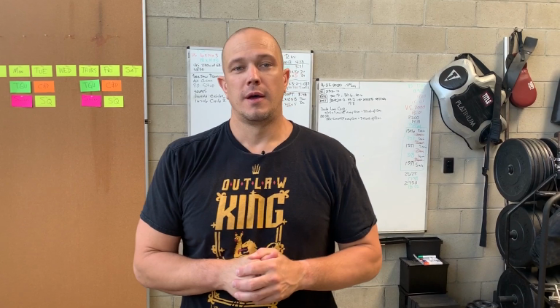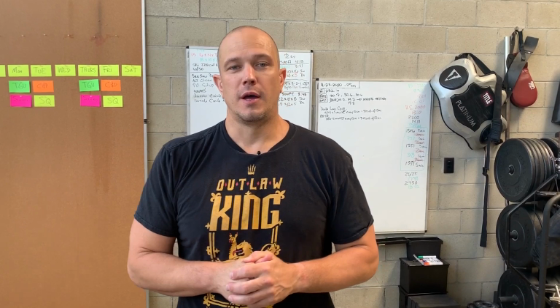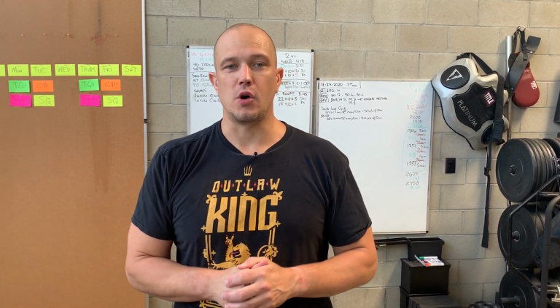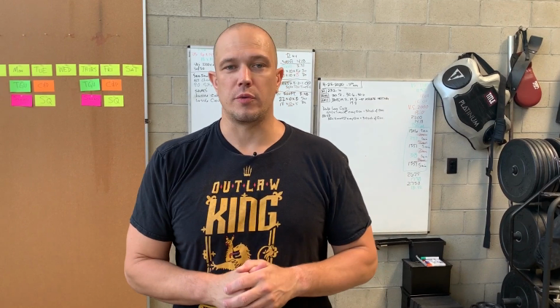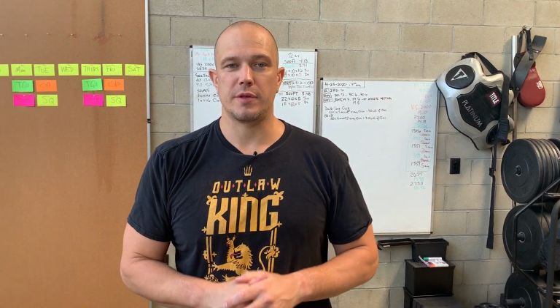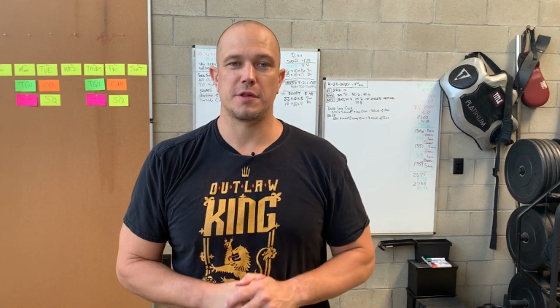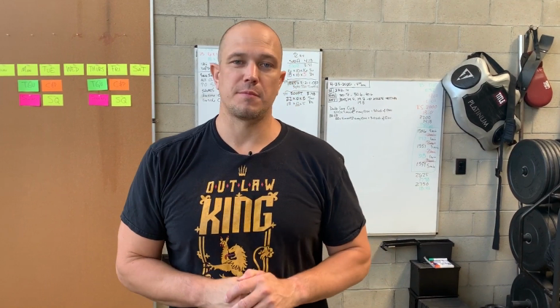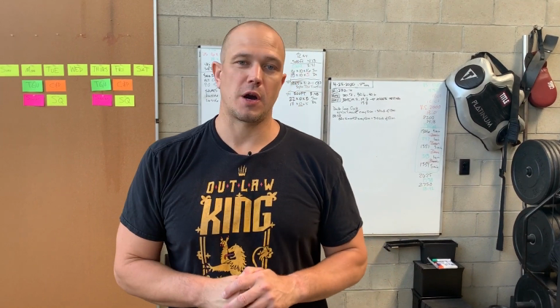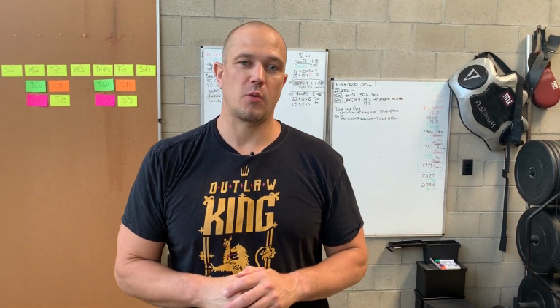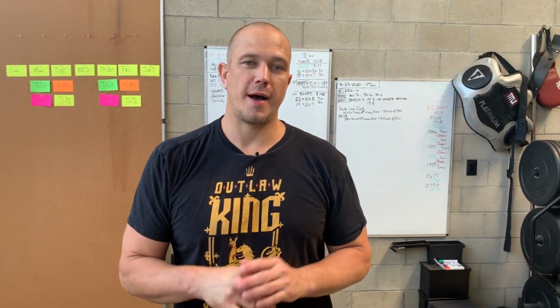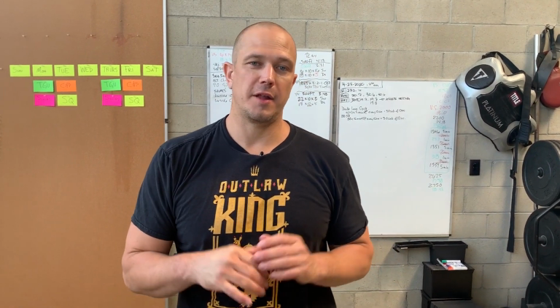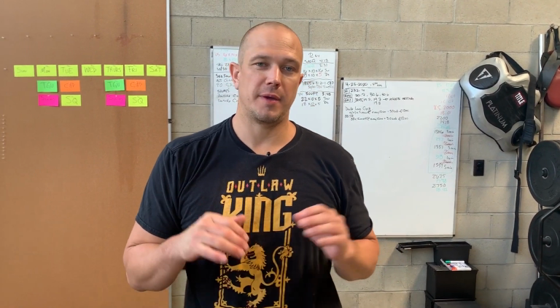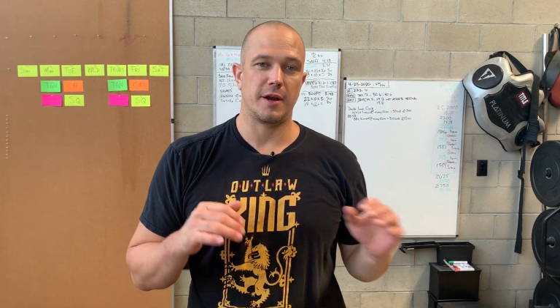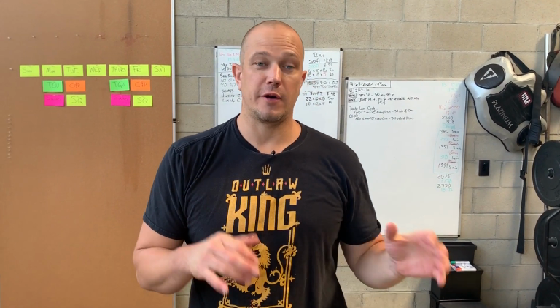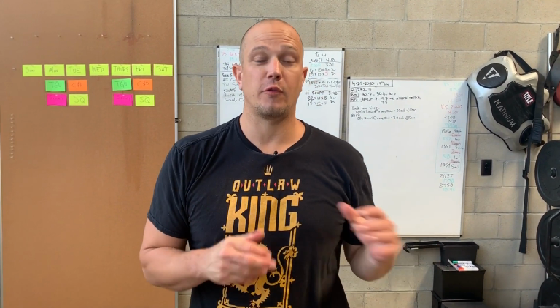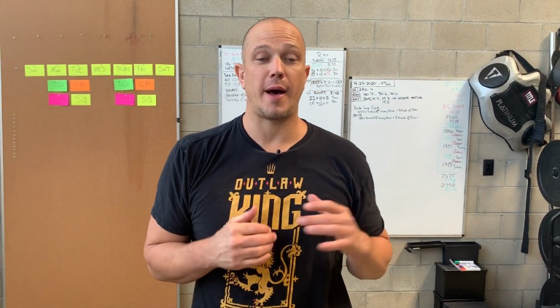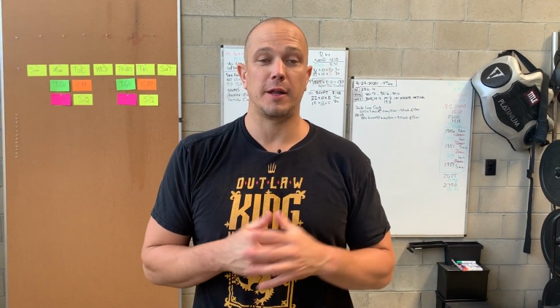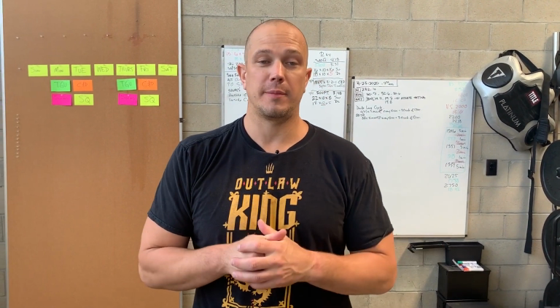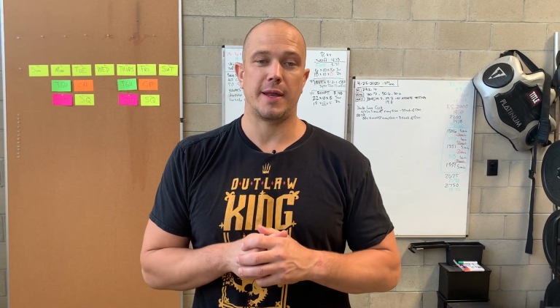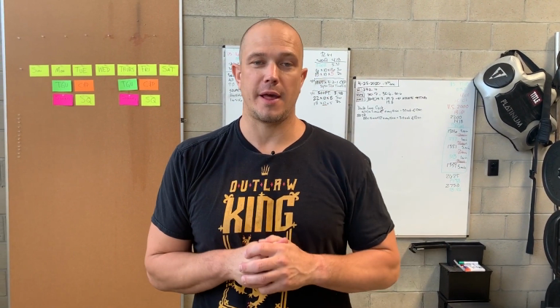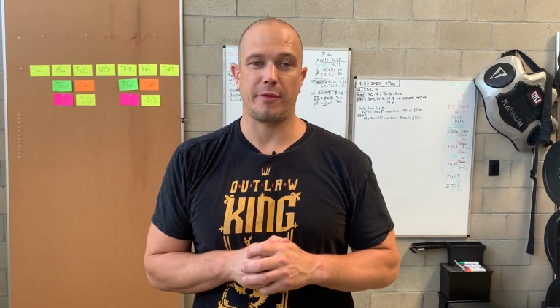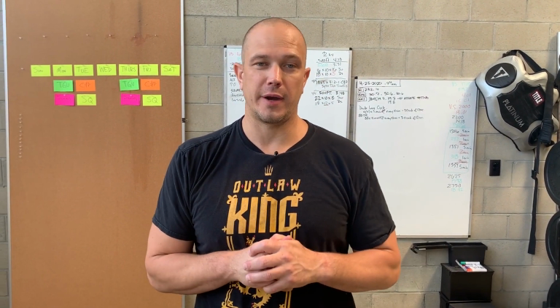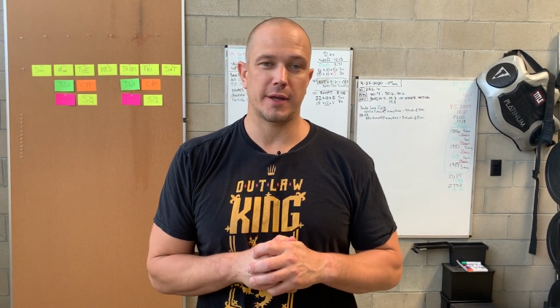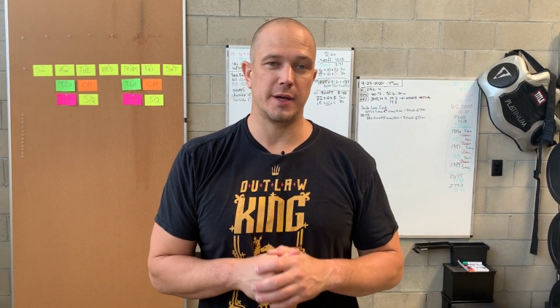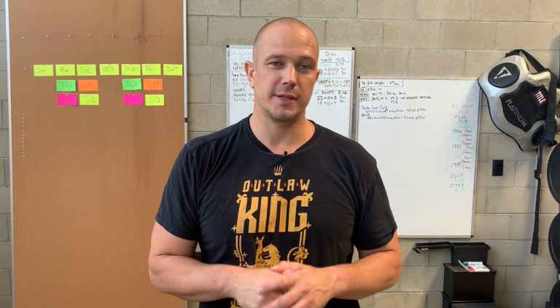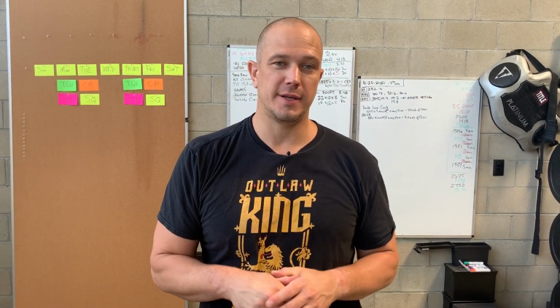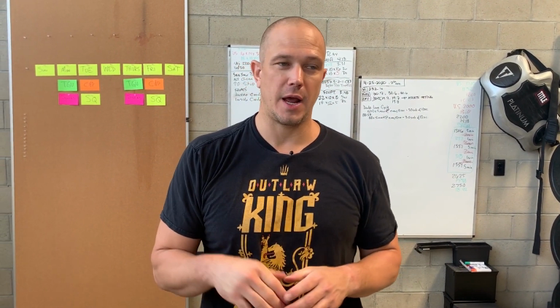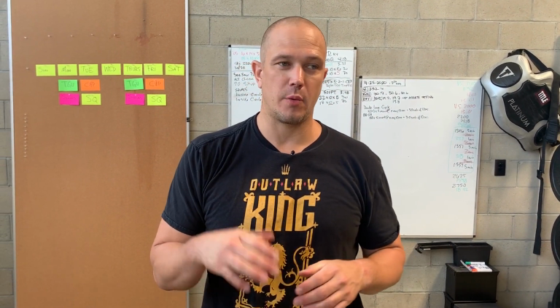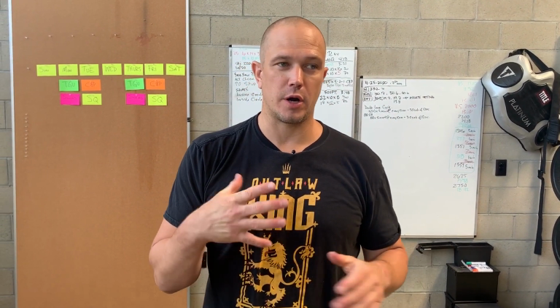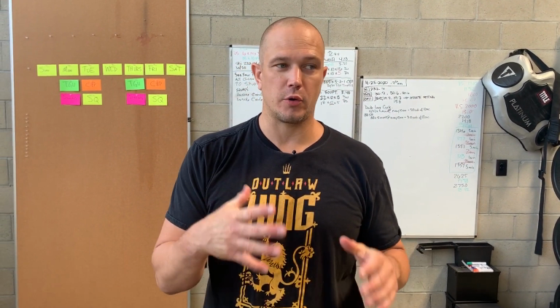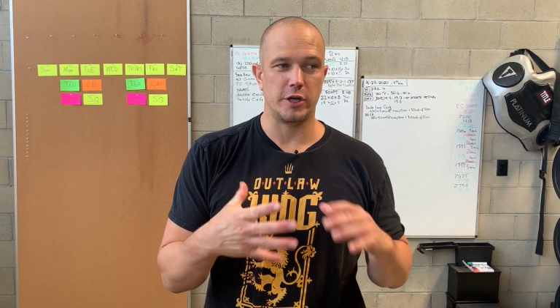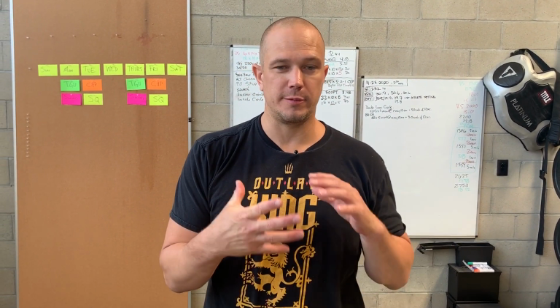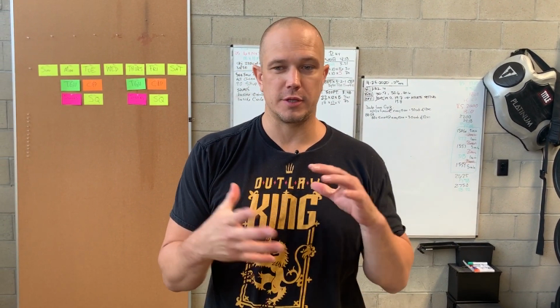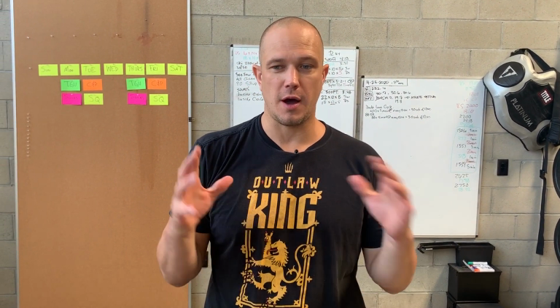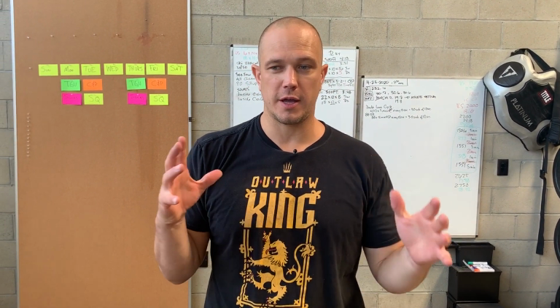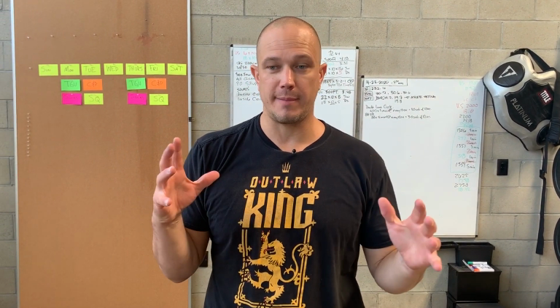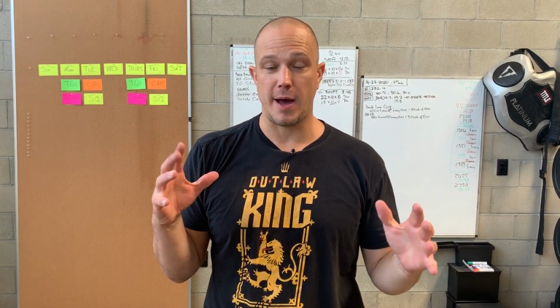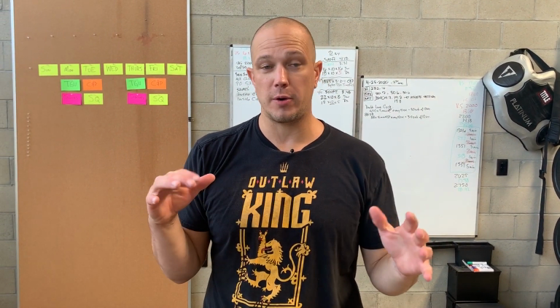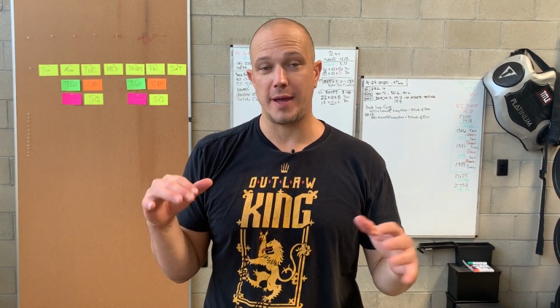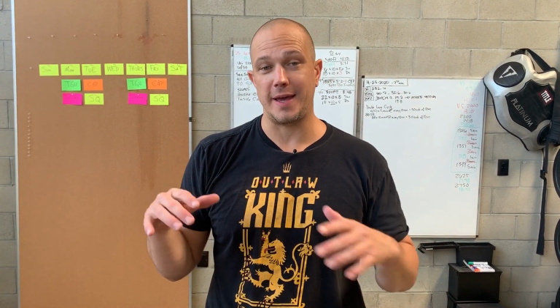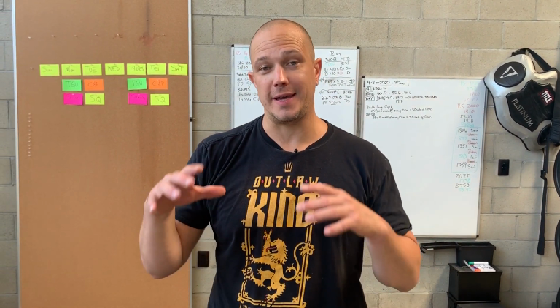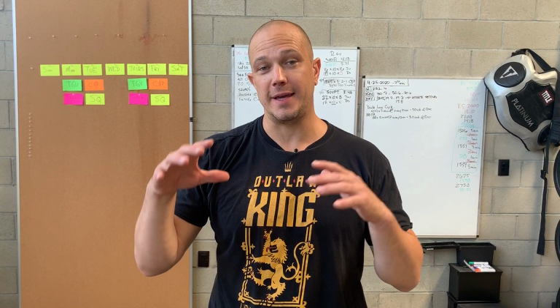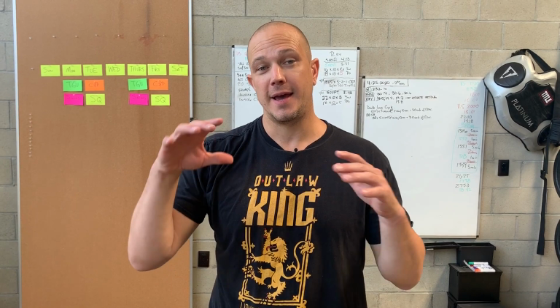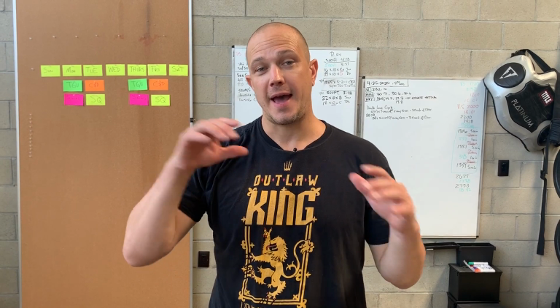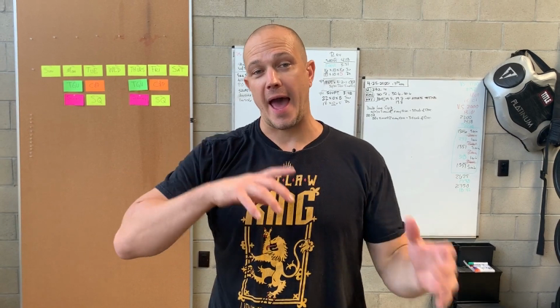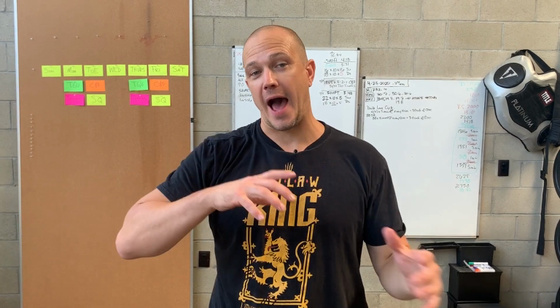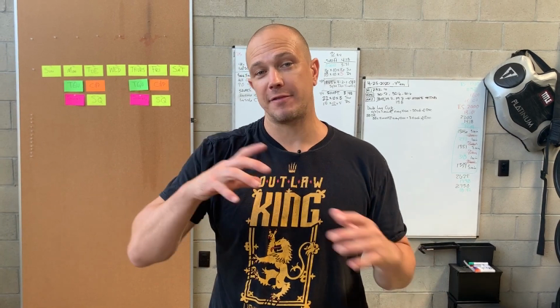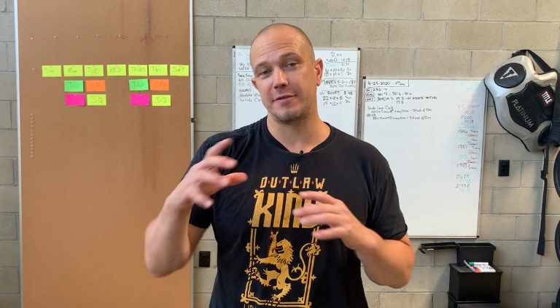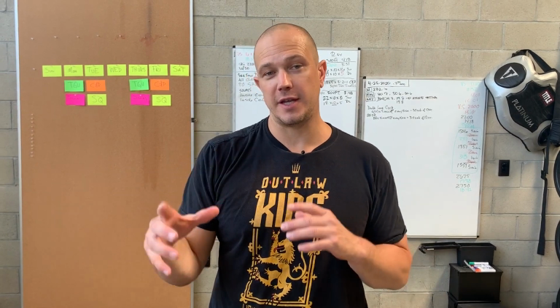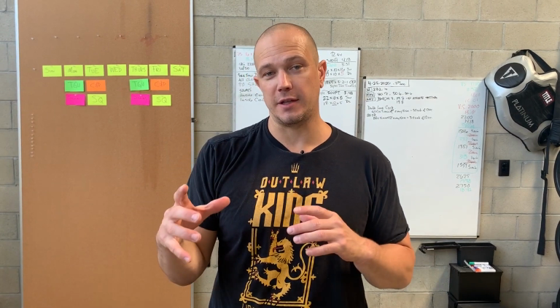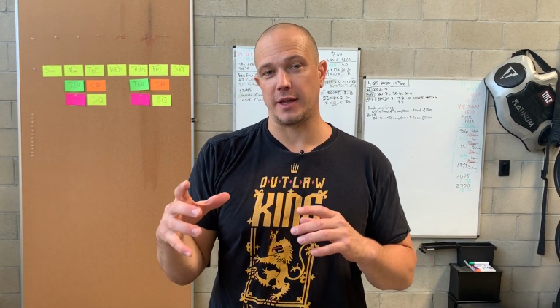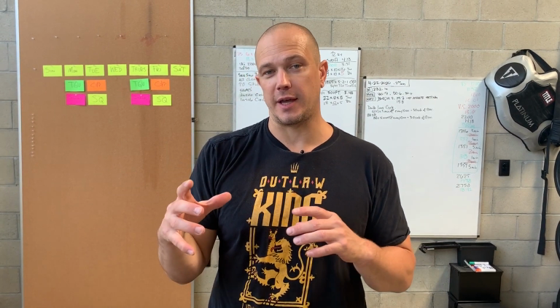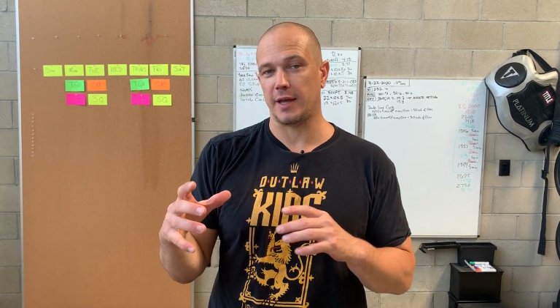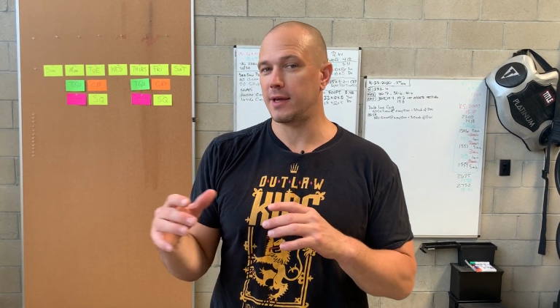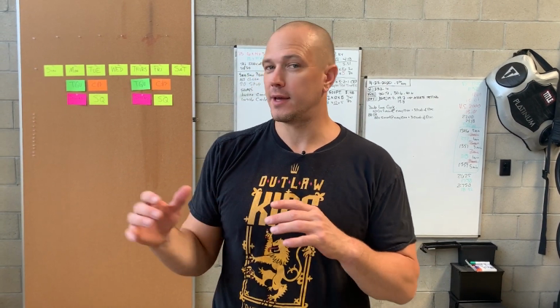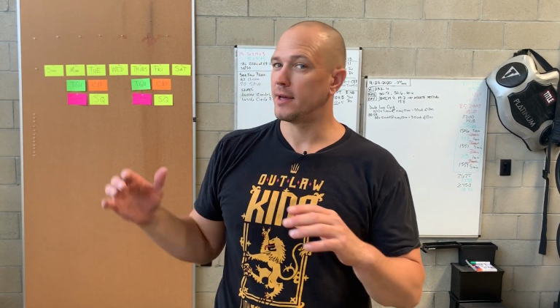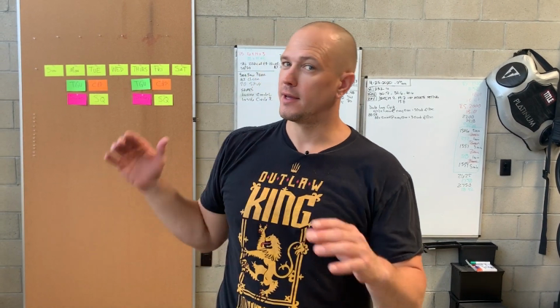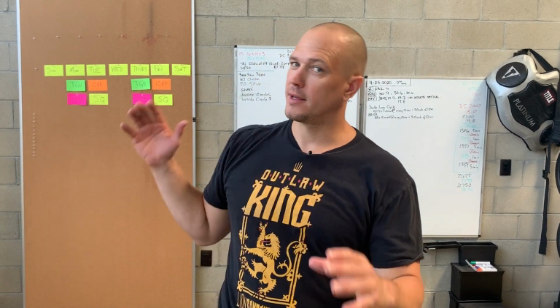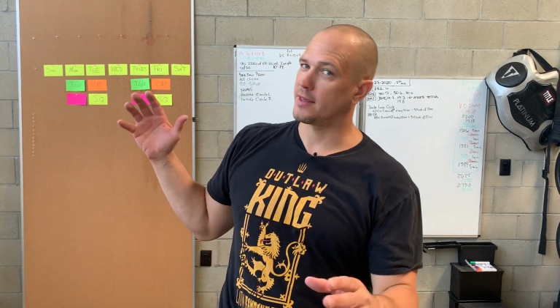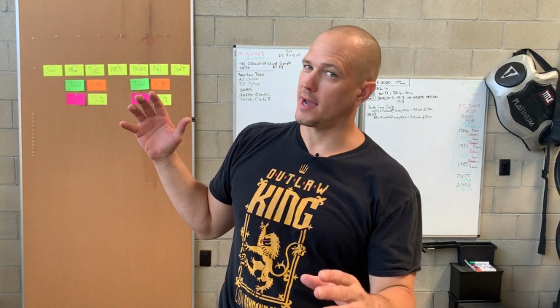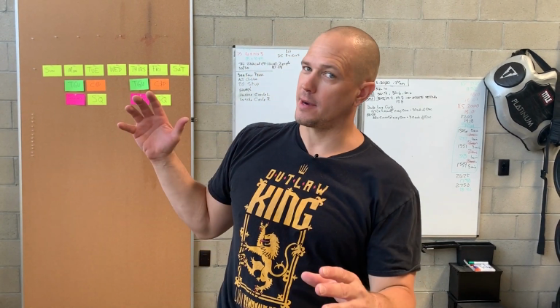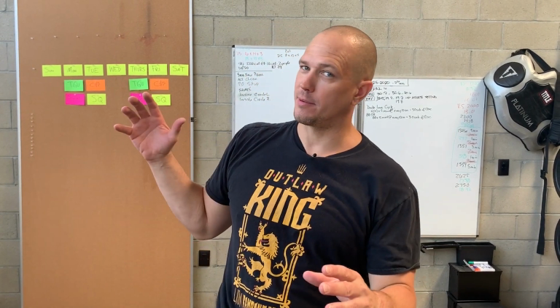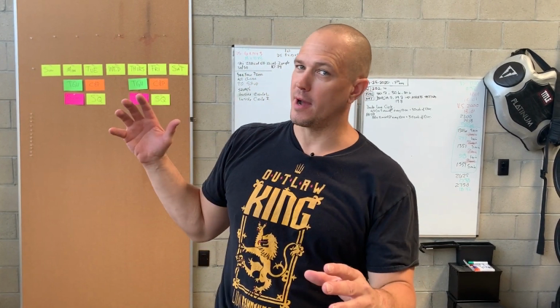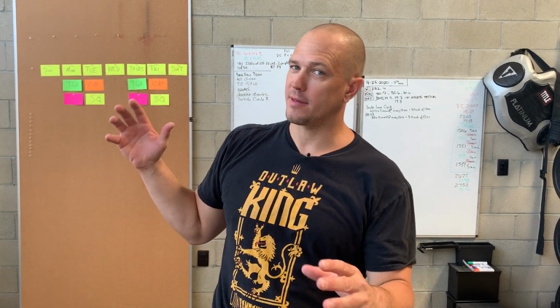Hello, this is Mark Wildman of Wildman Athletica, and today we are going to be talking about a half-kneeling side press.